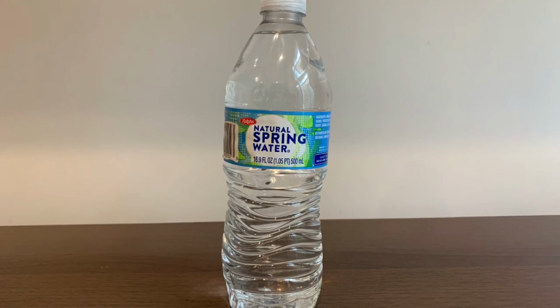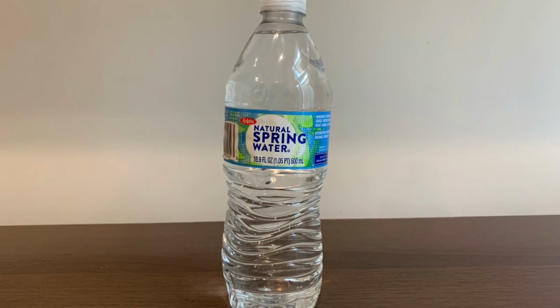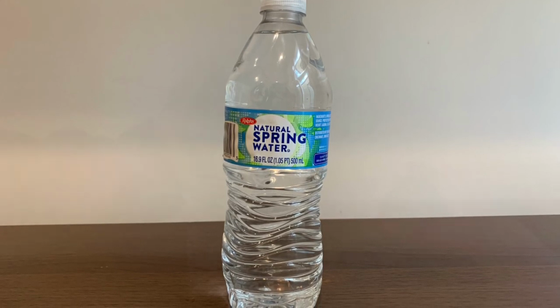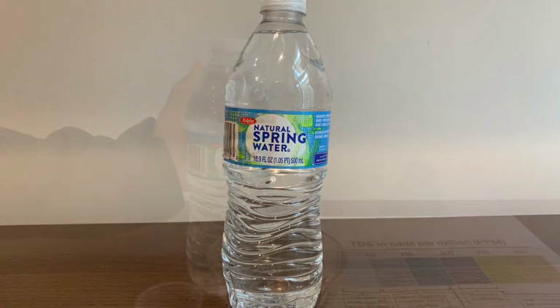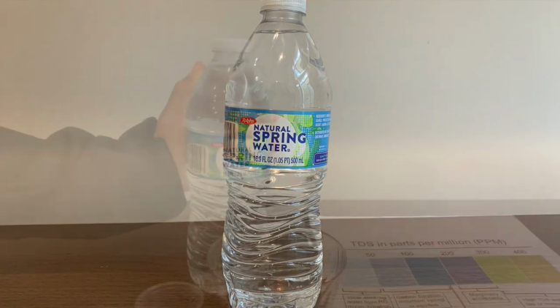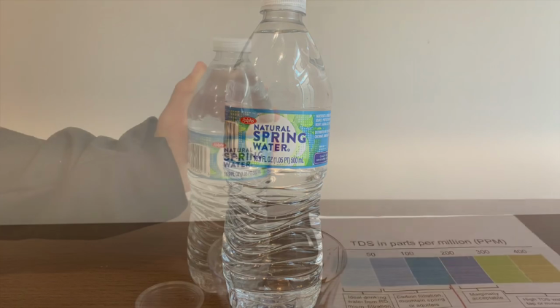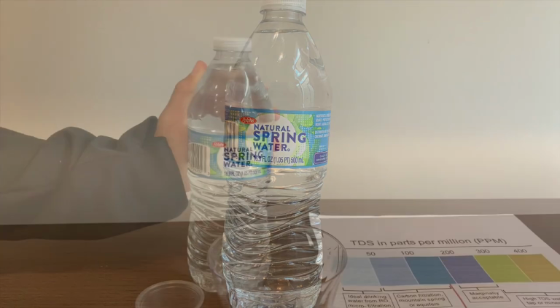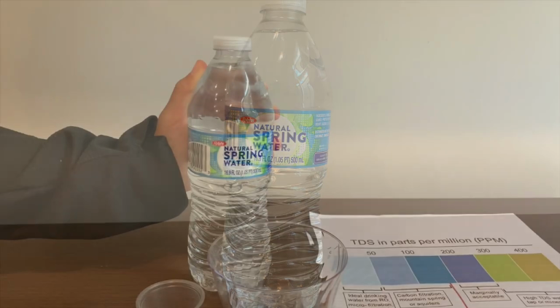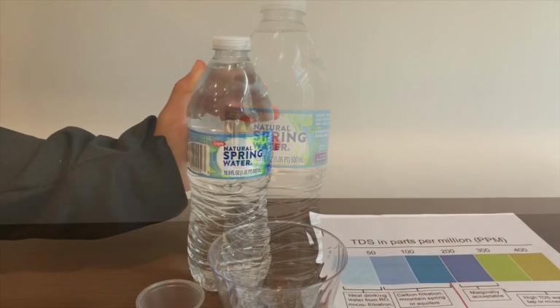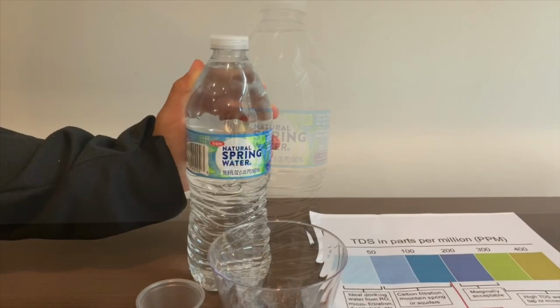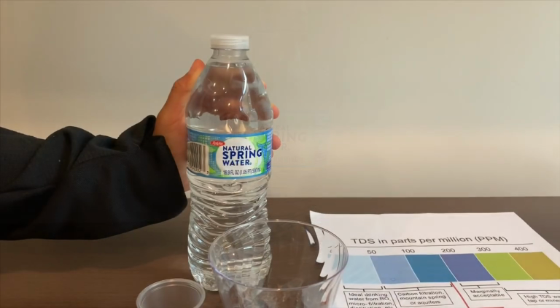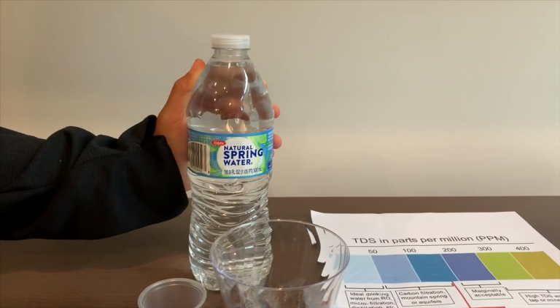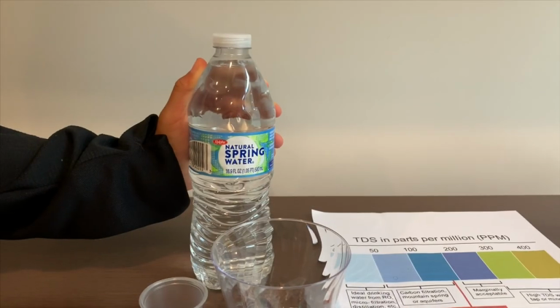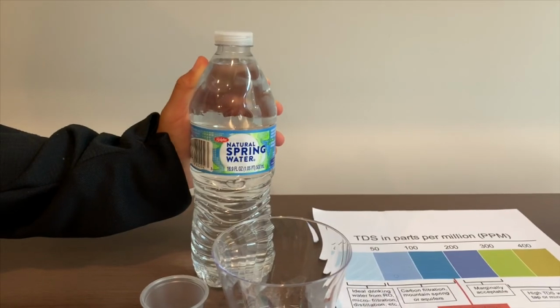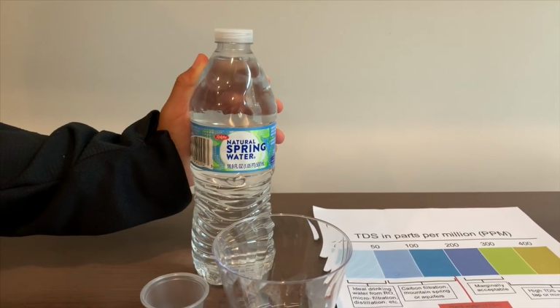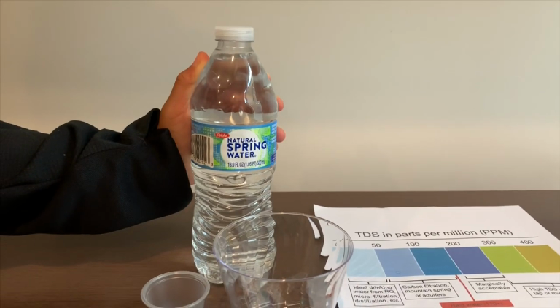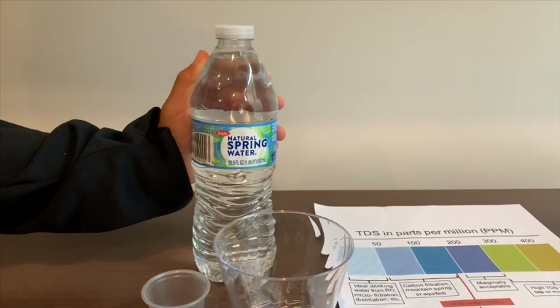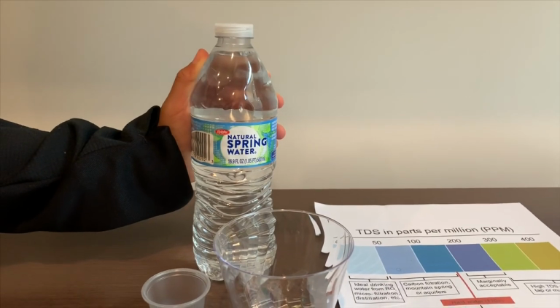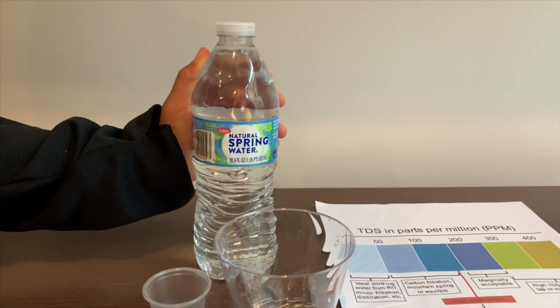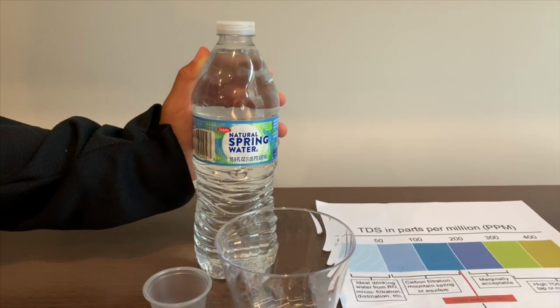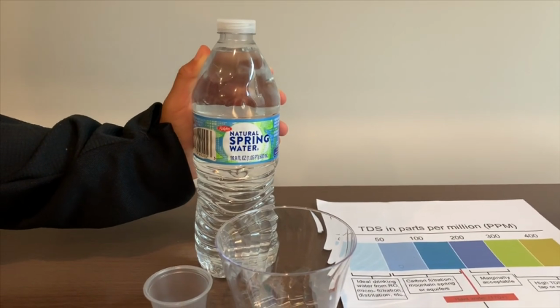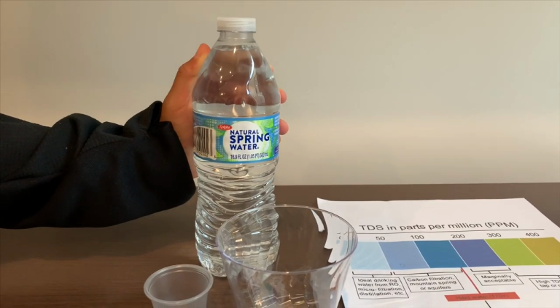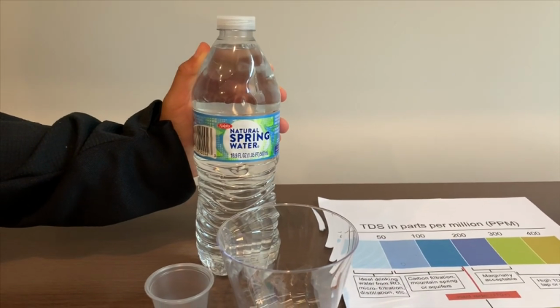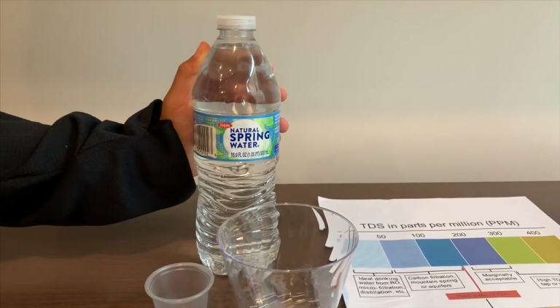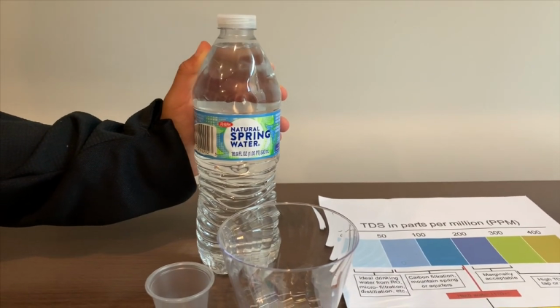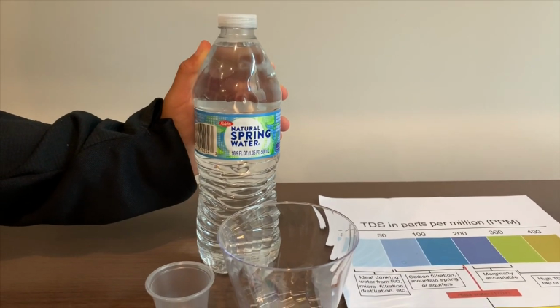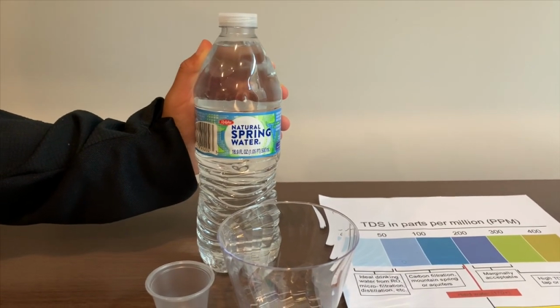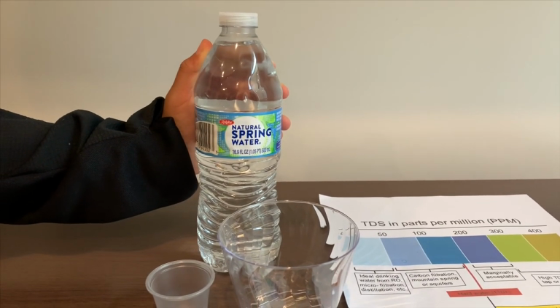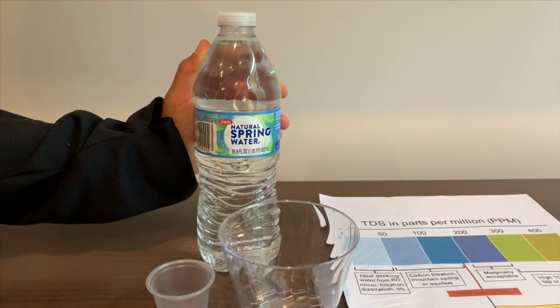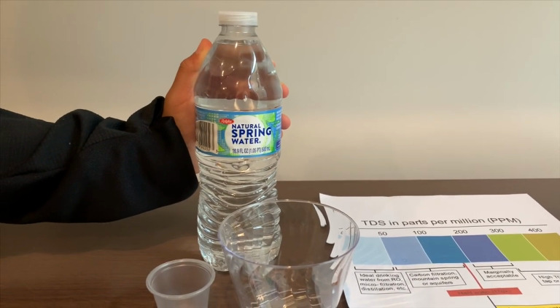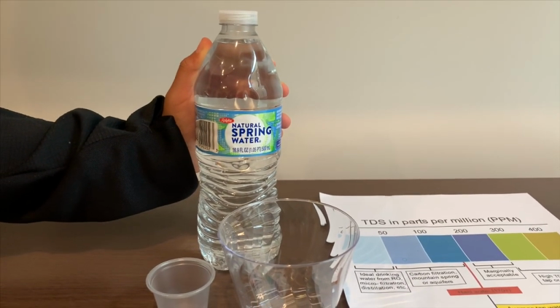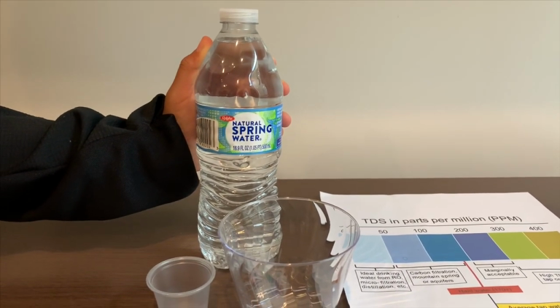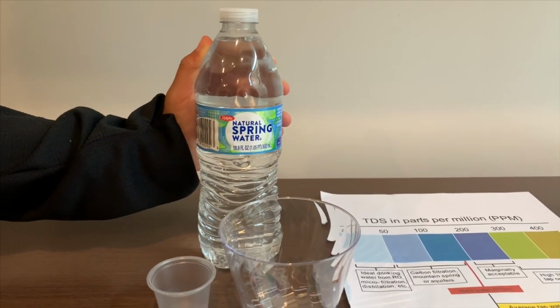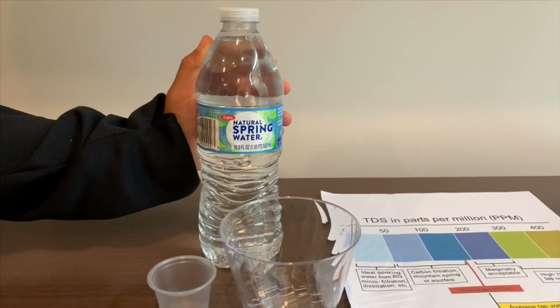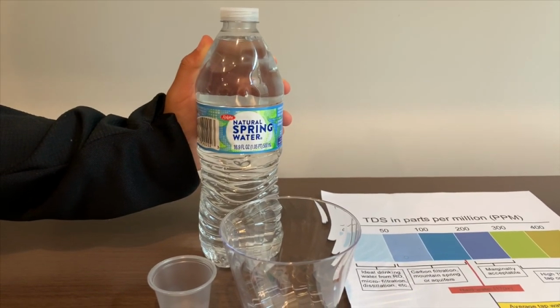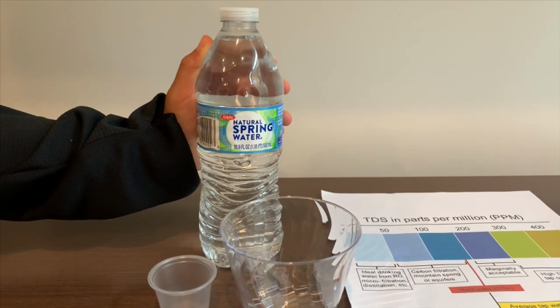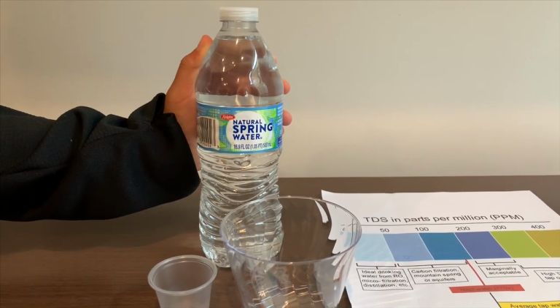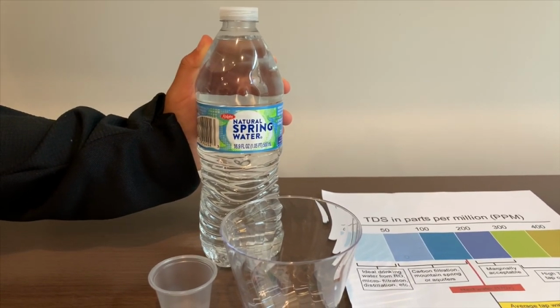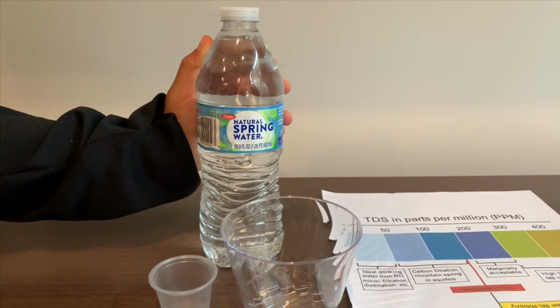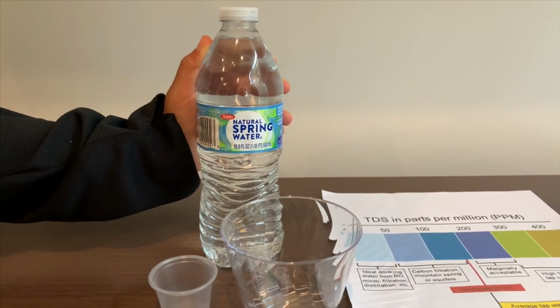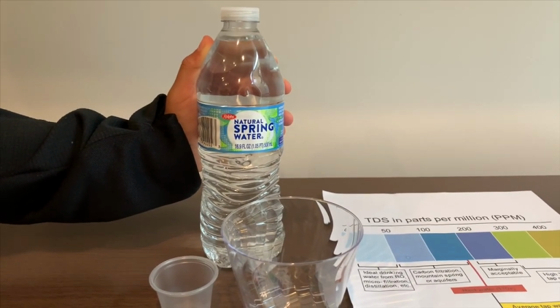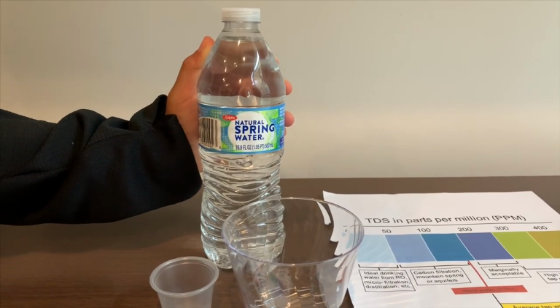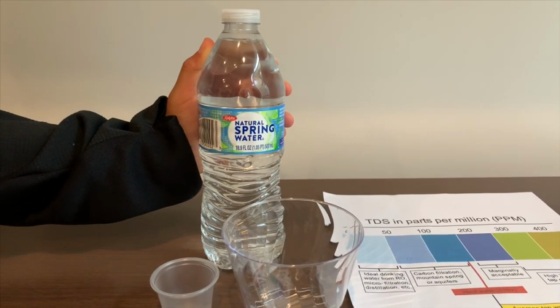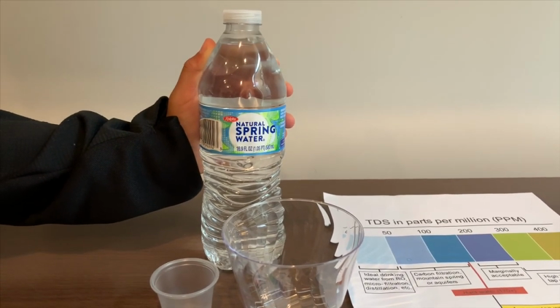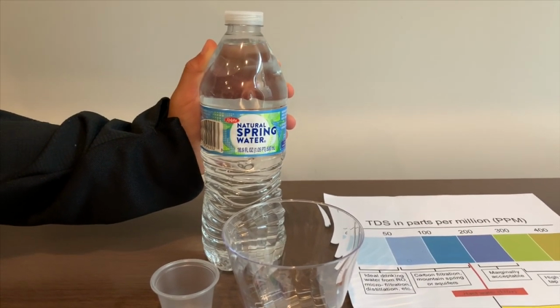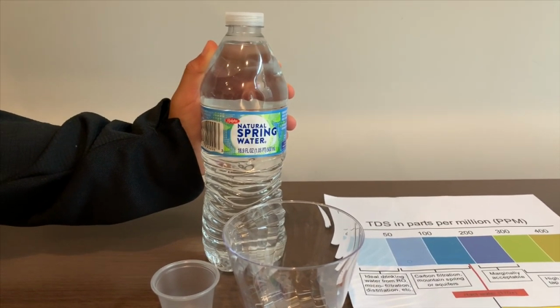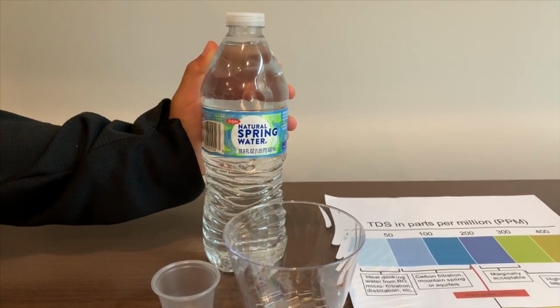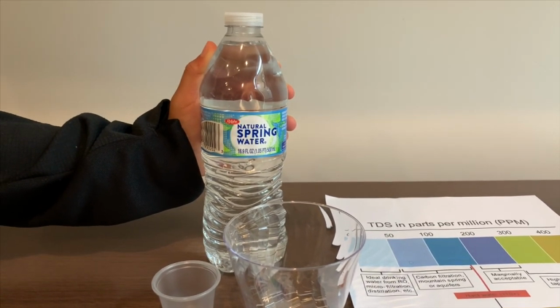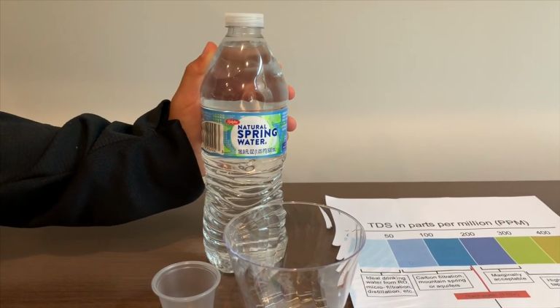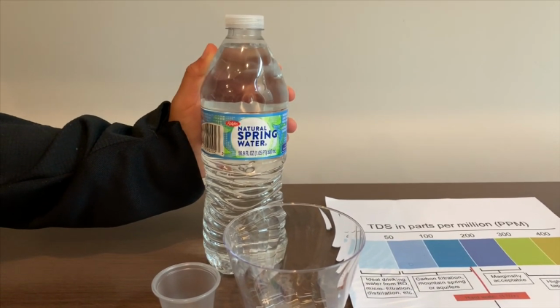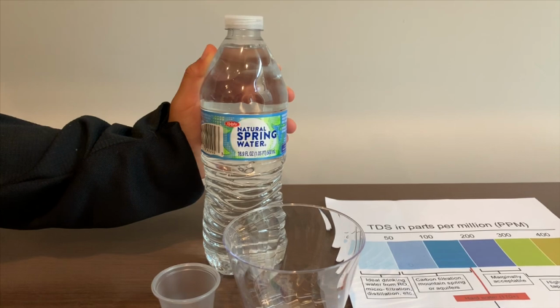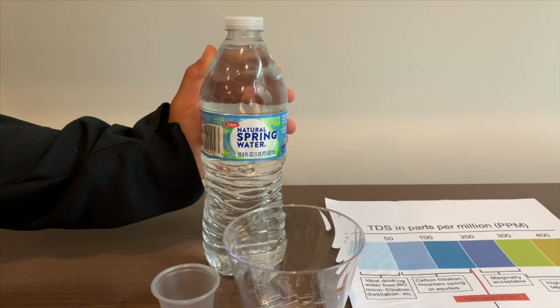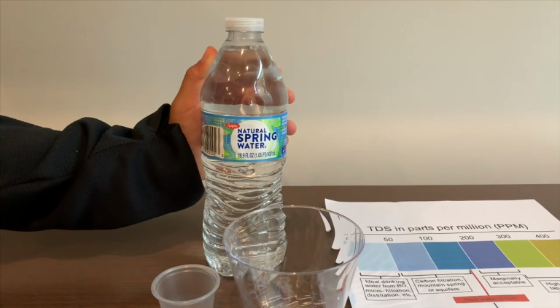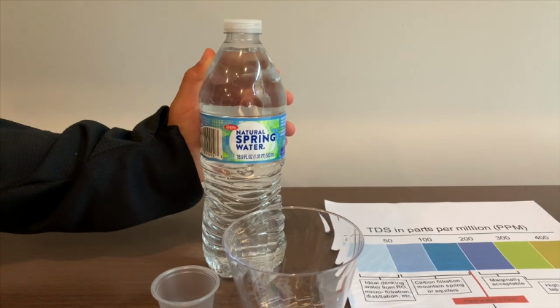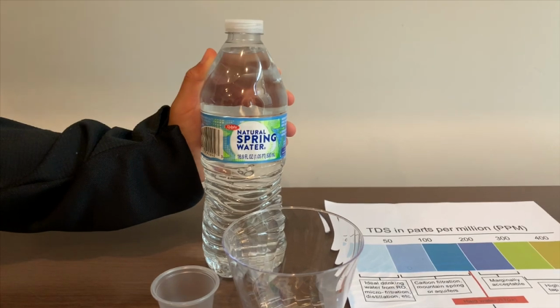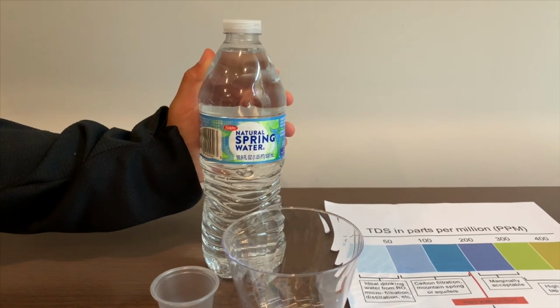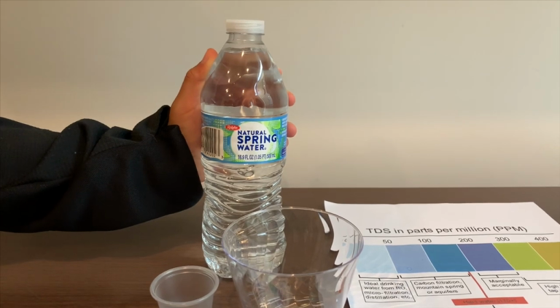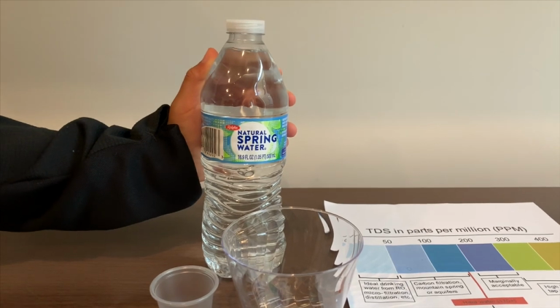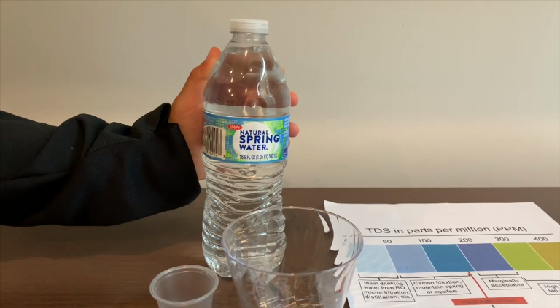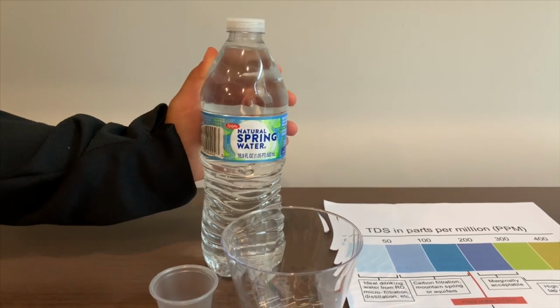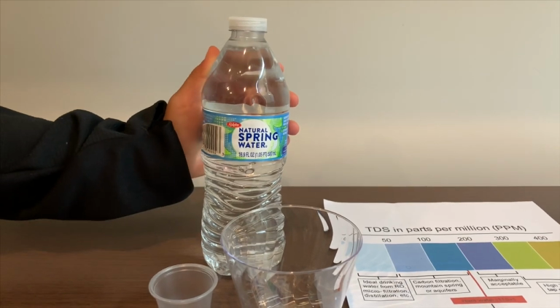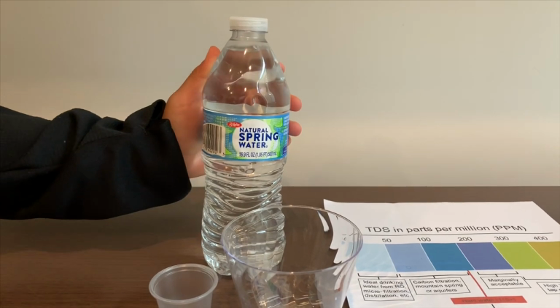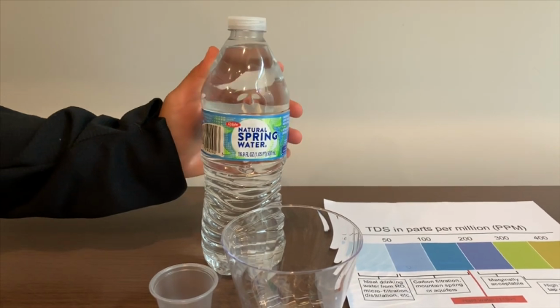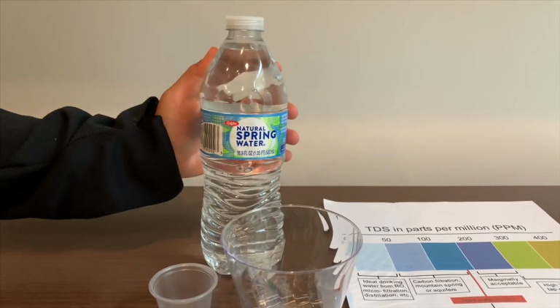This is Ralph's Natural Spring Water. It starts from California. Let's test the pH and TDS levels.